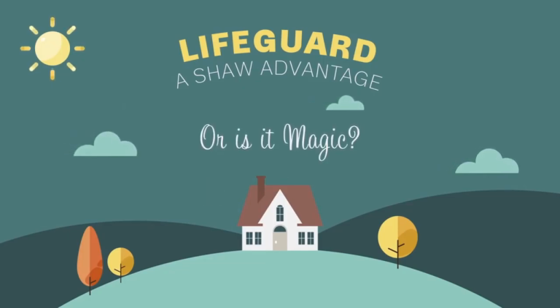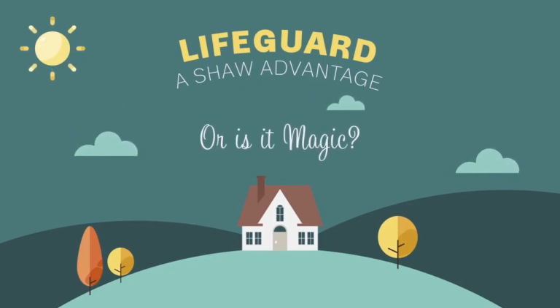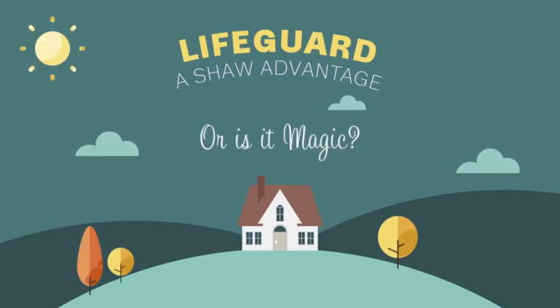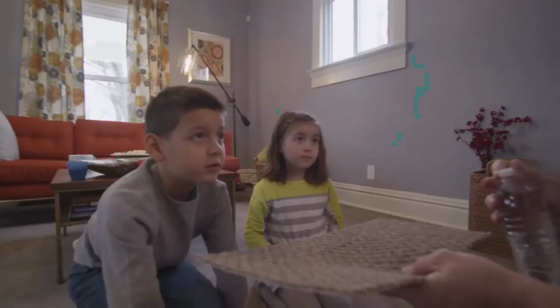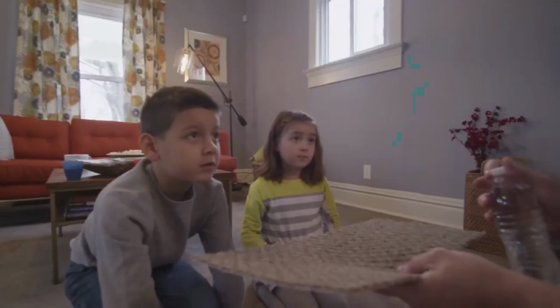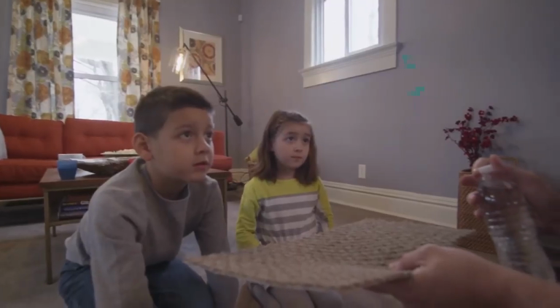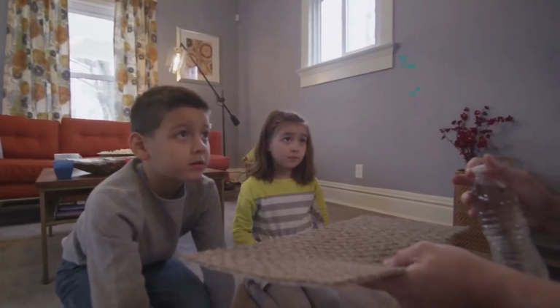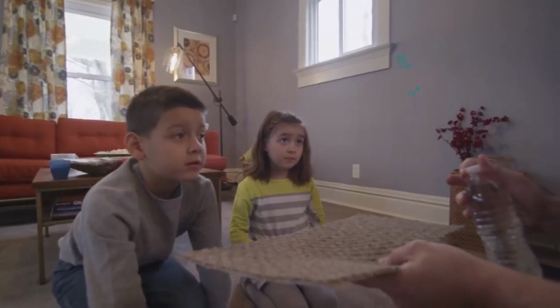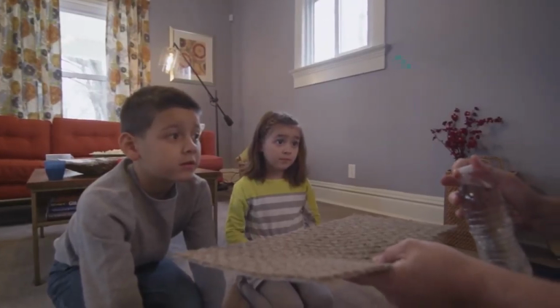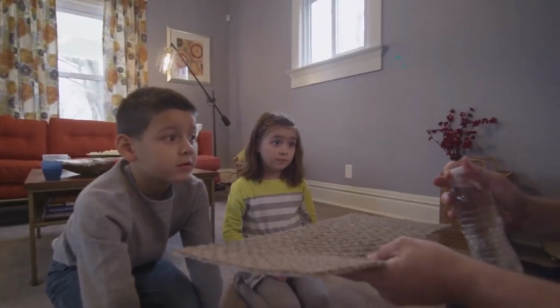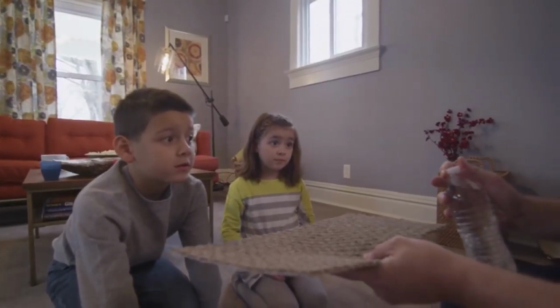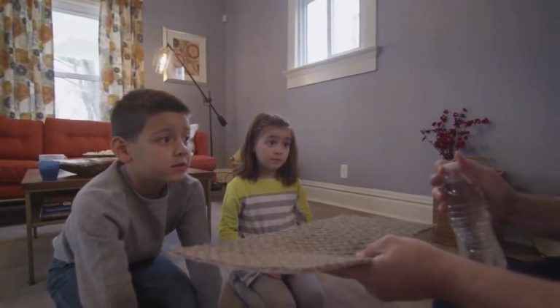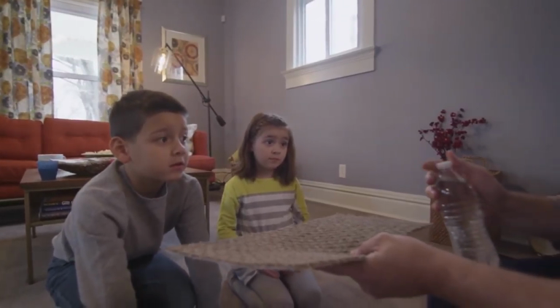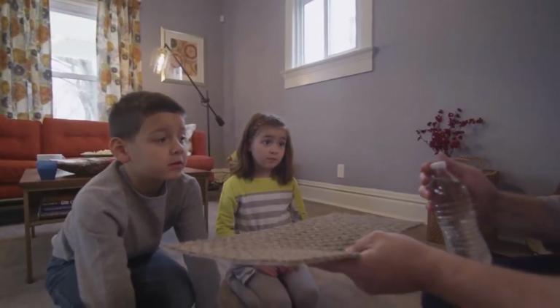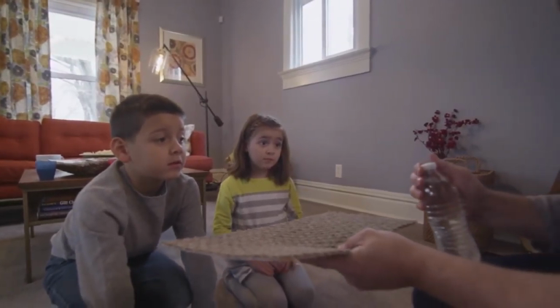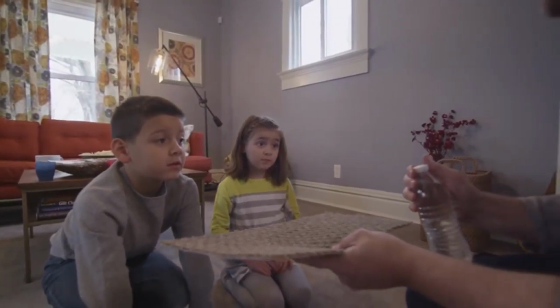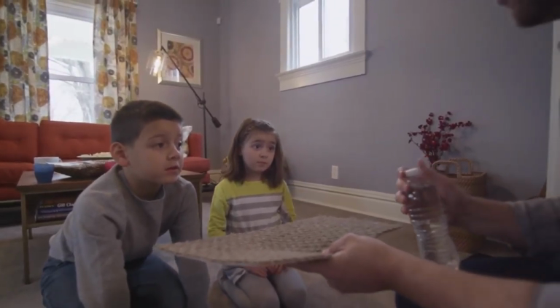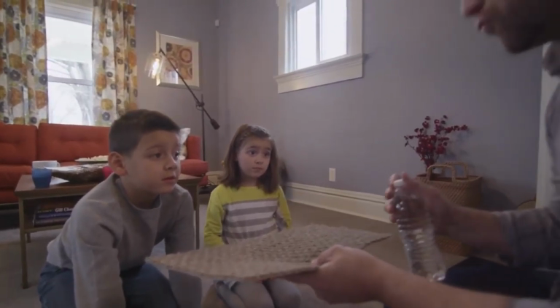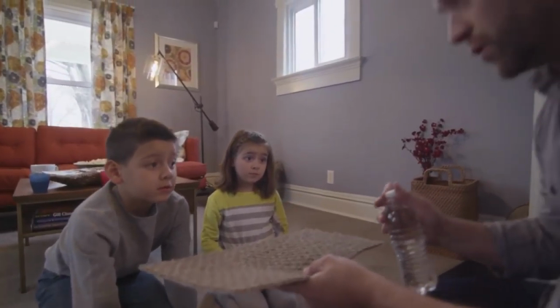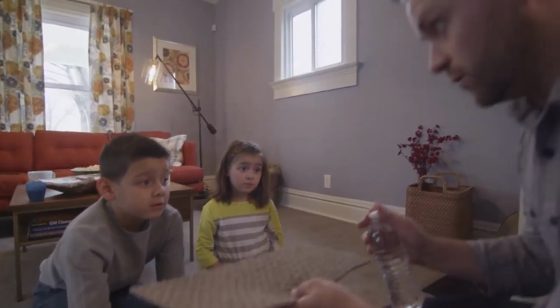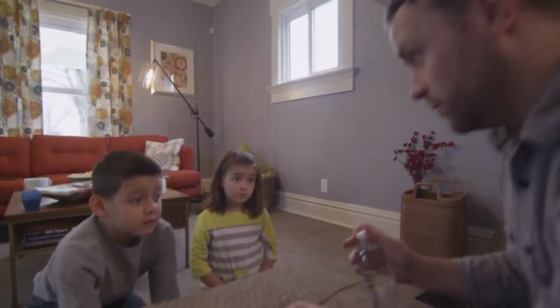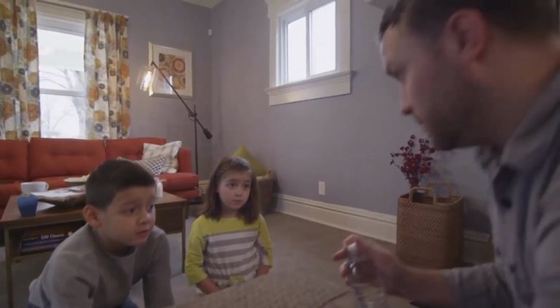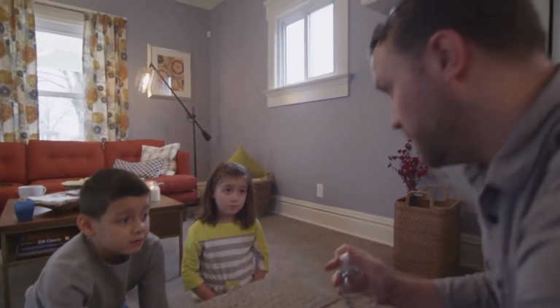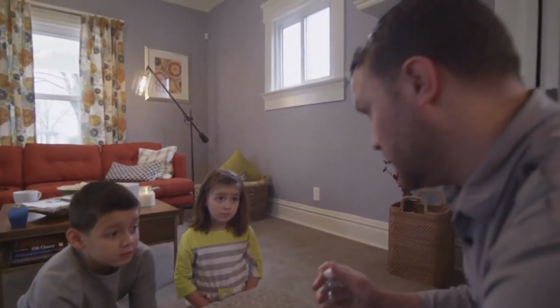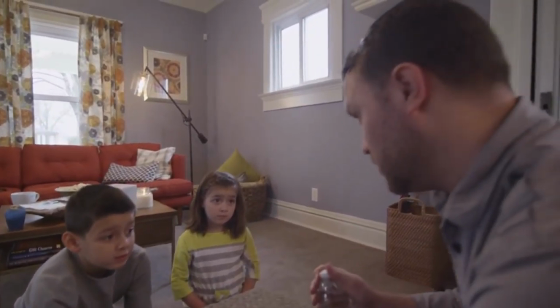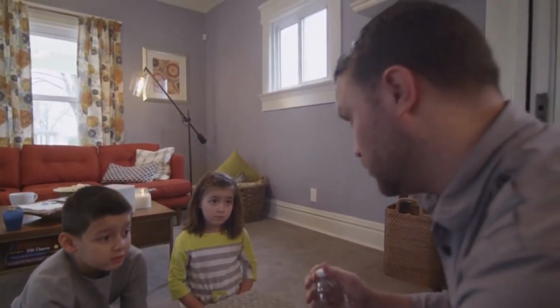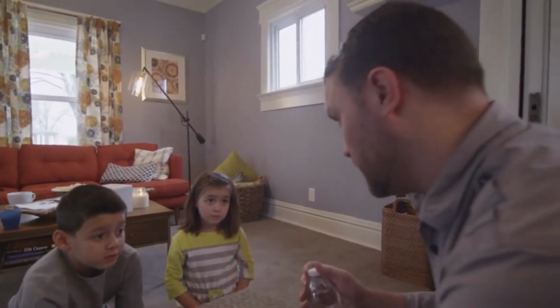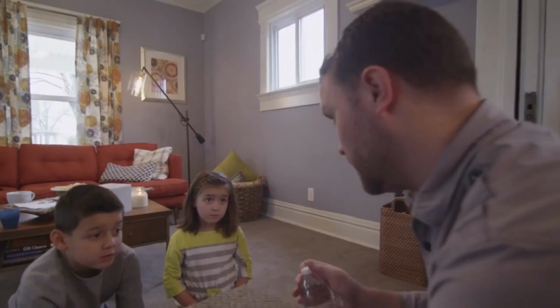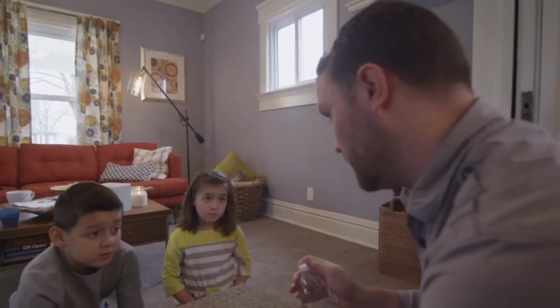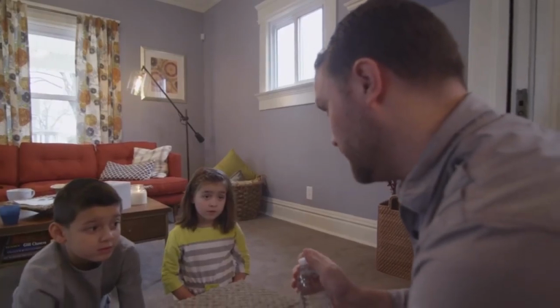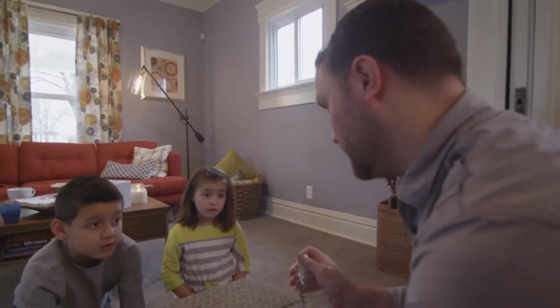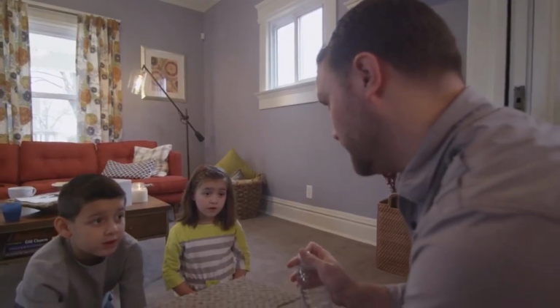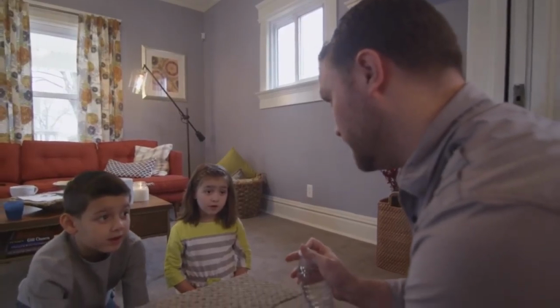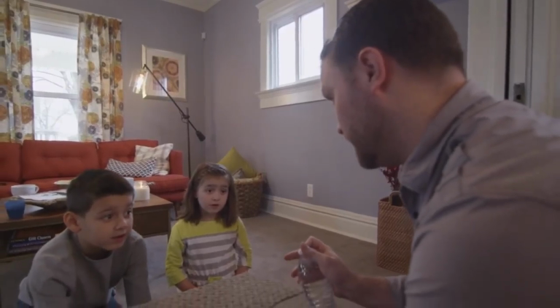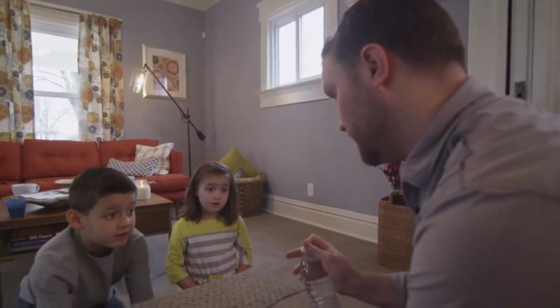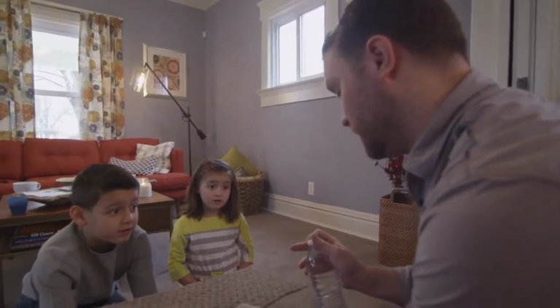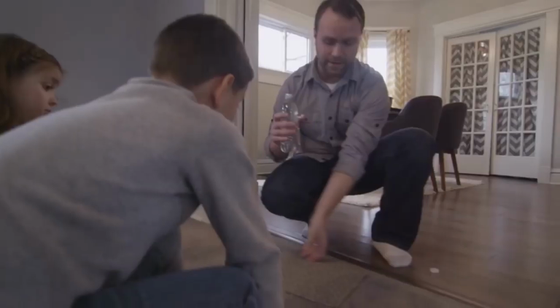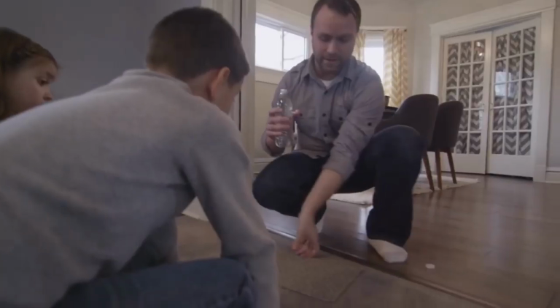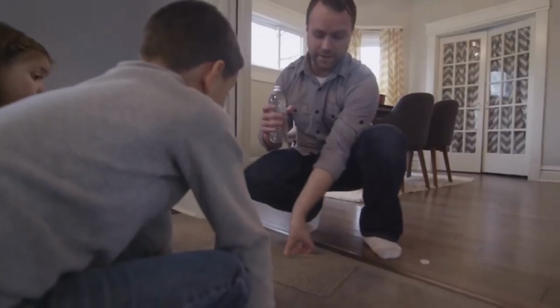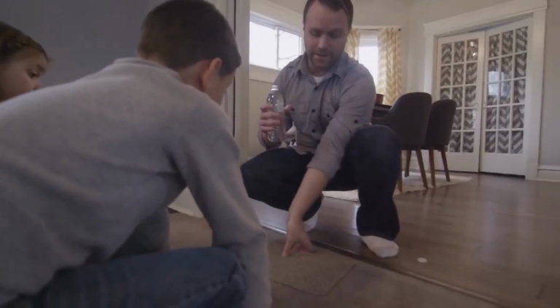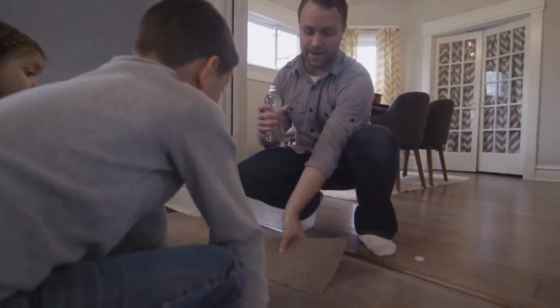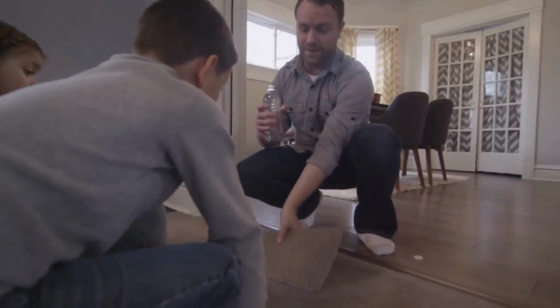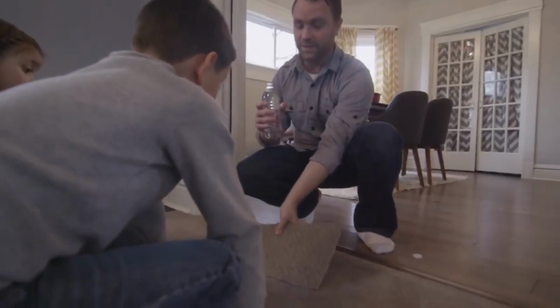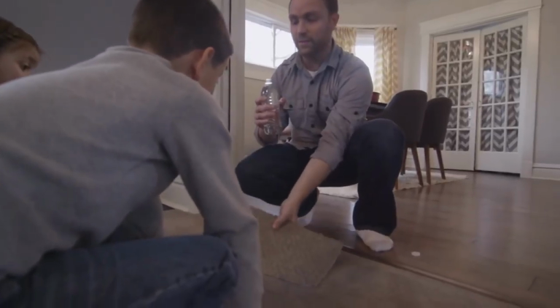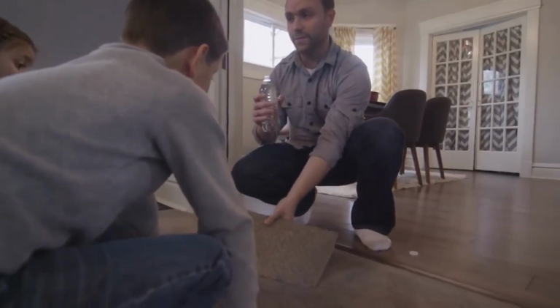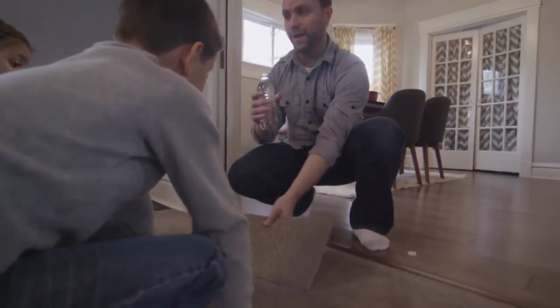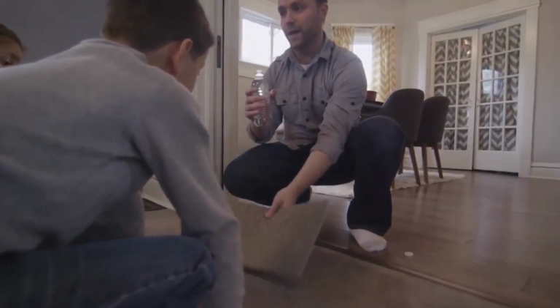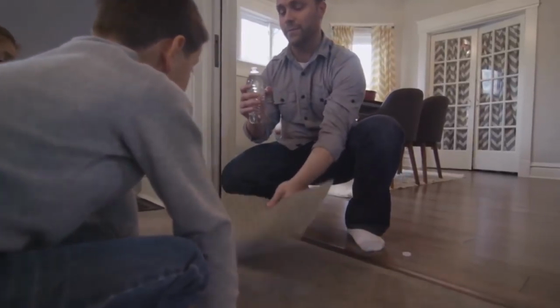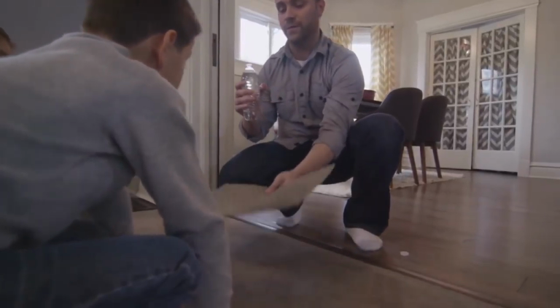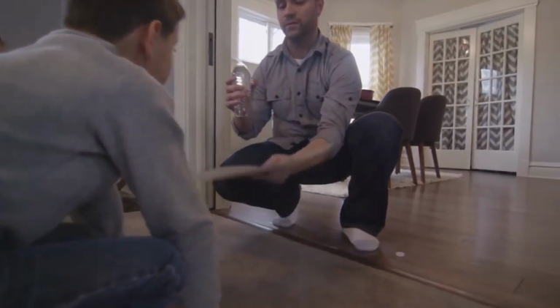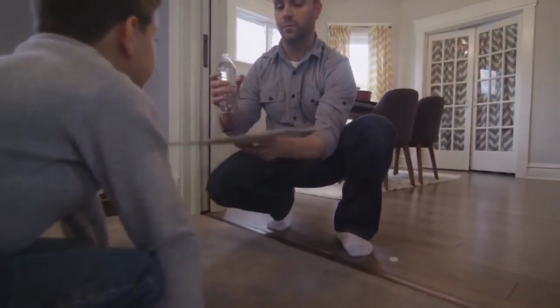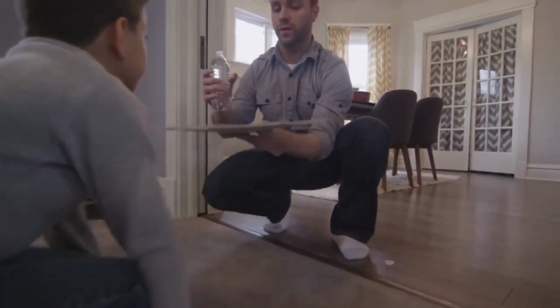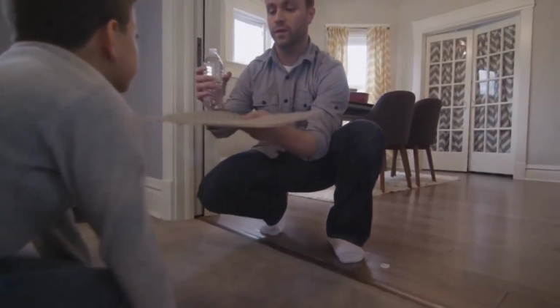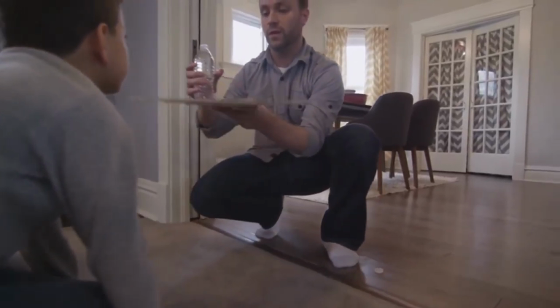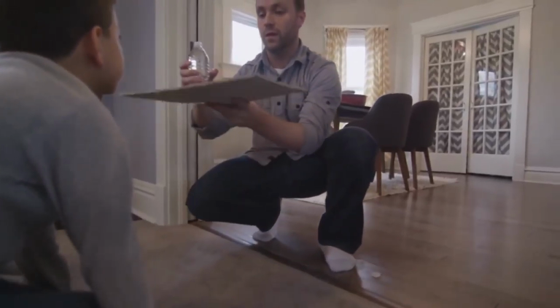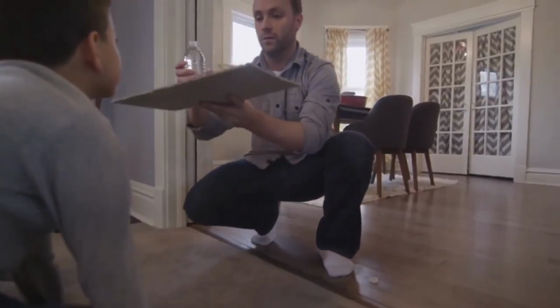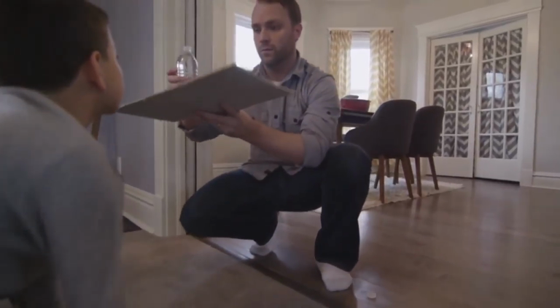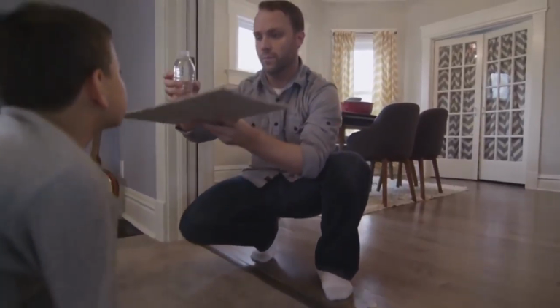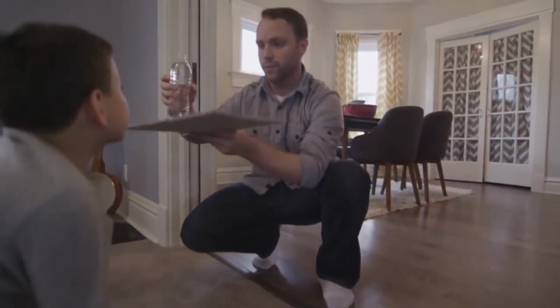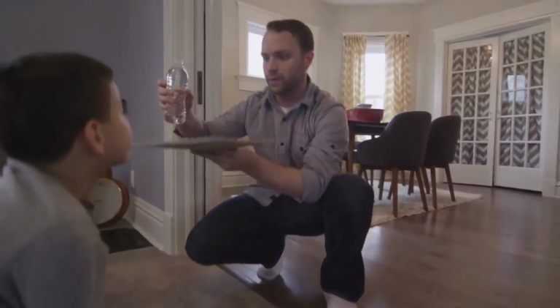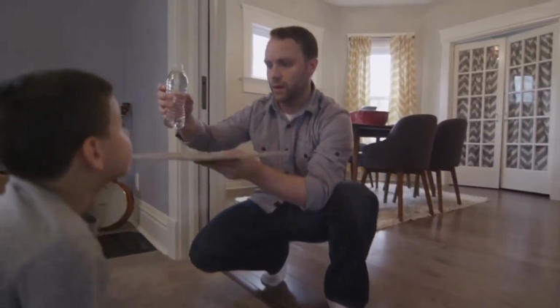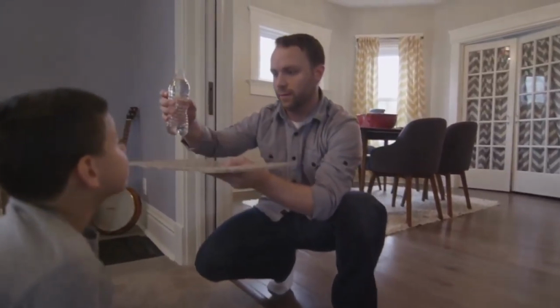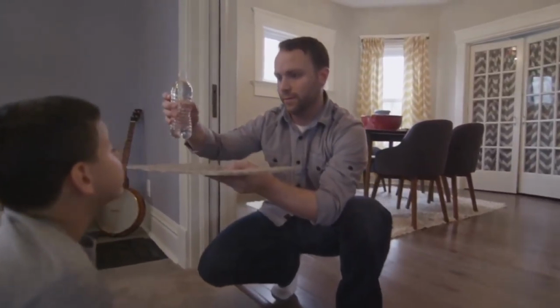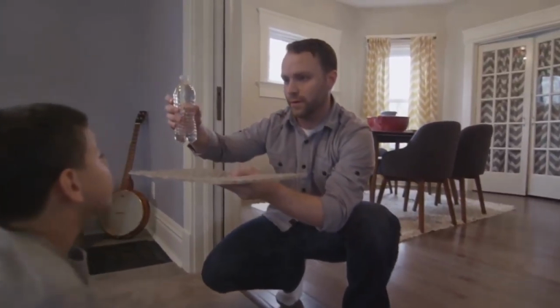You want to see a real magic trick? This is what happens with a normal carpet.